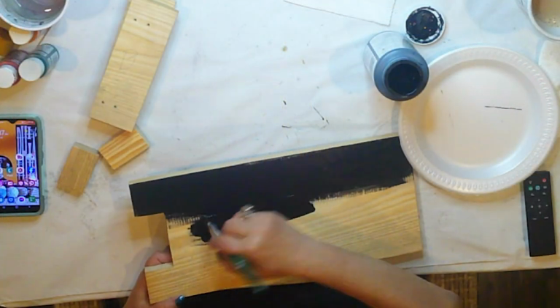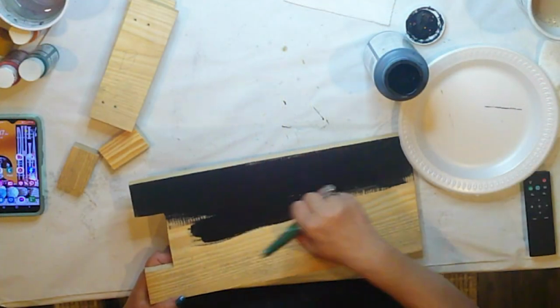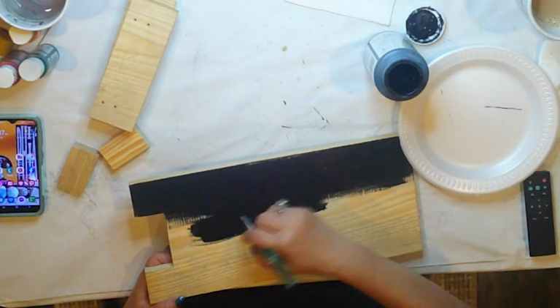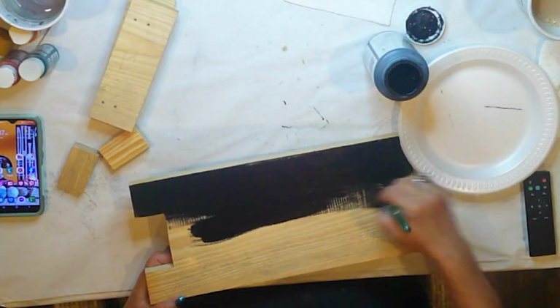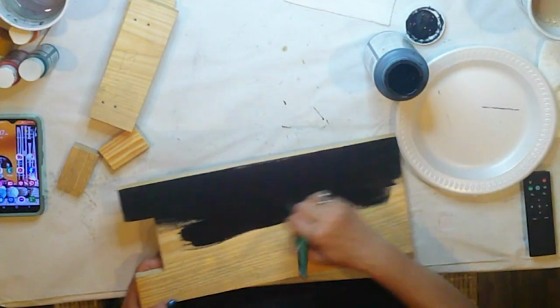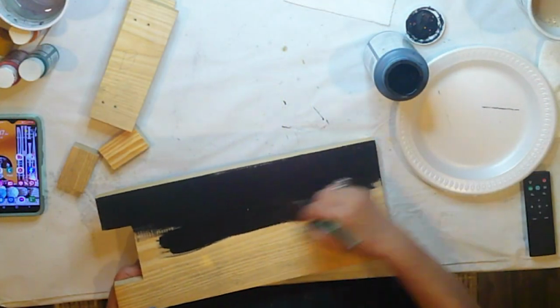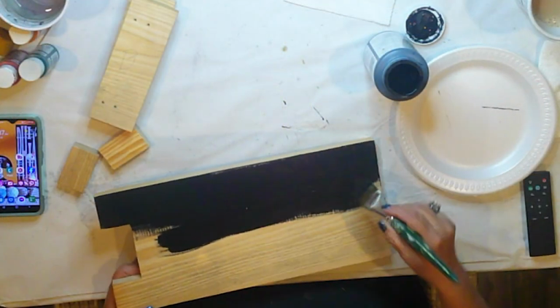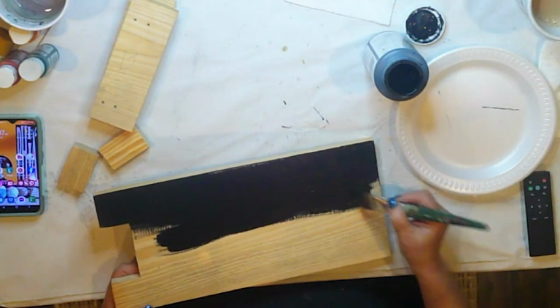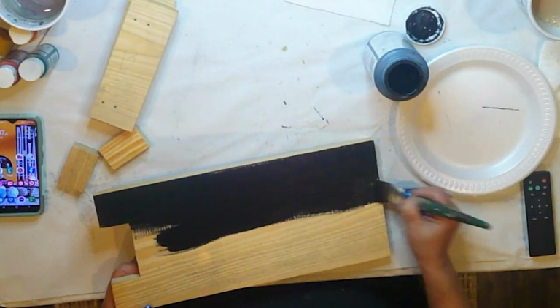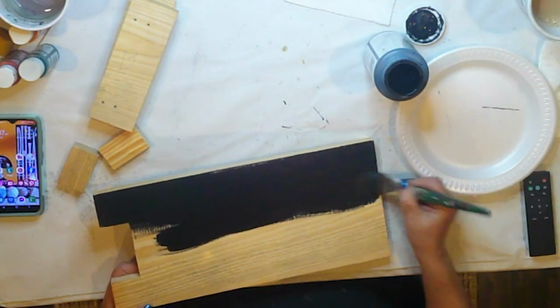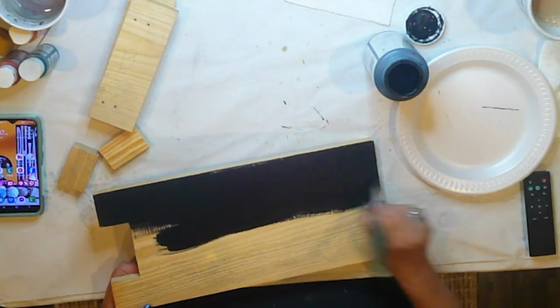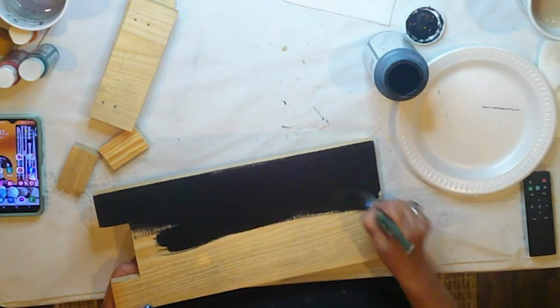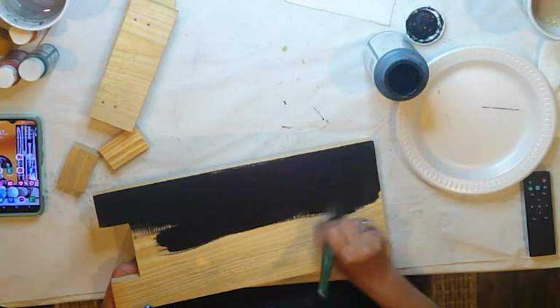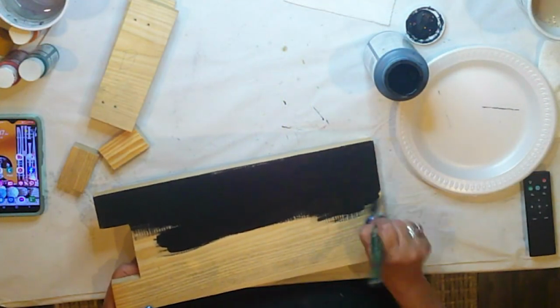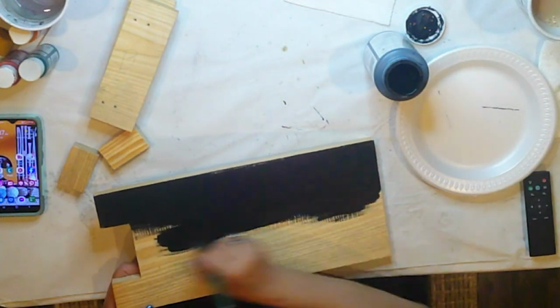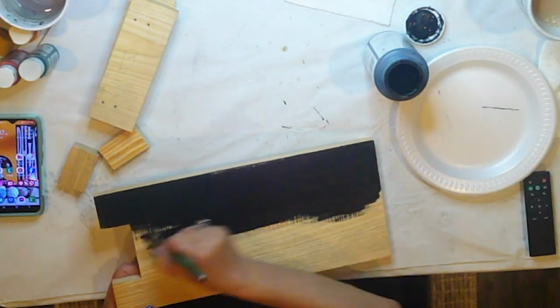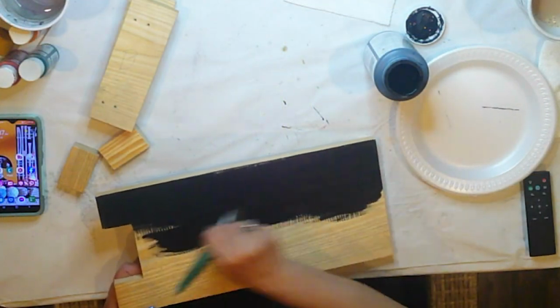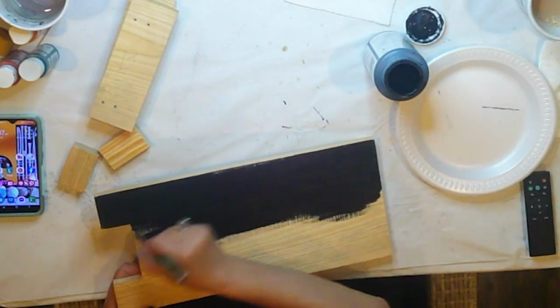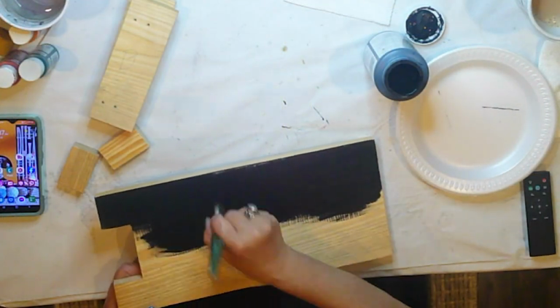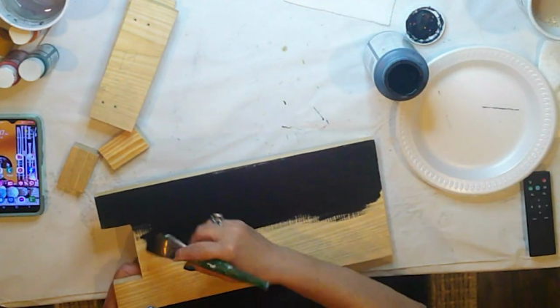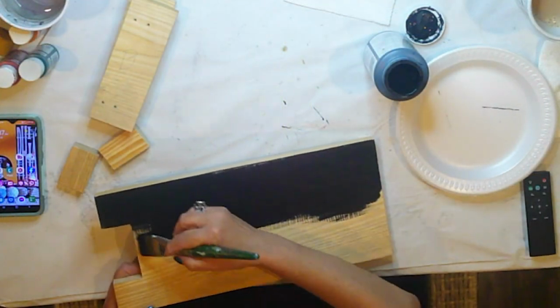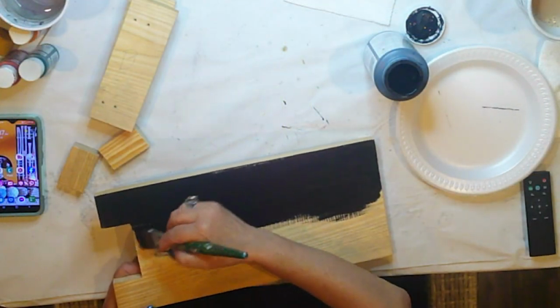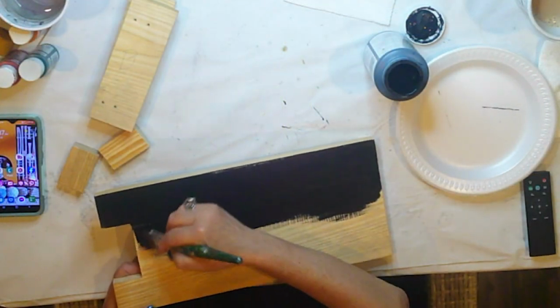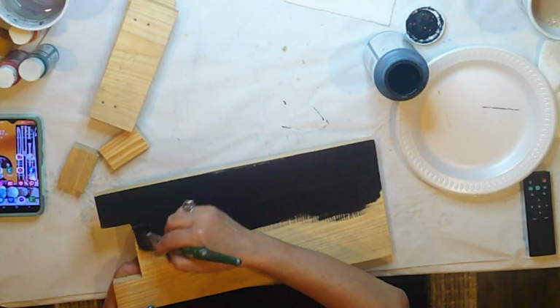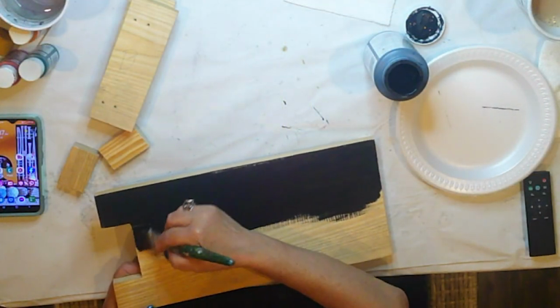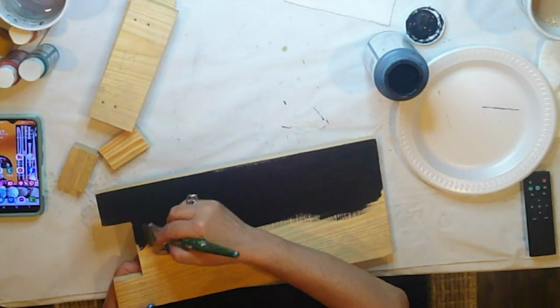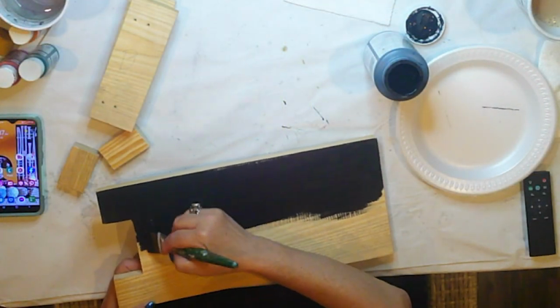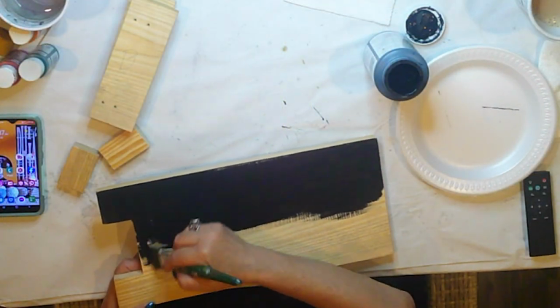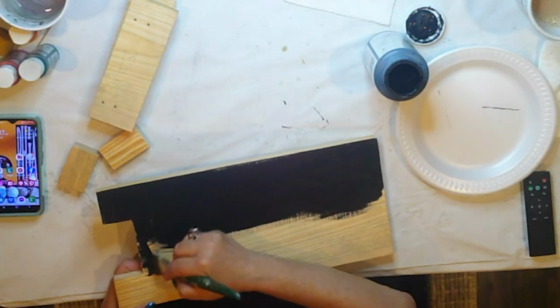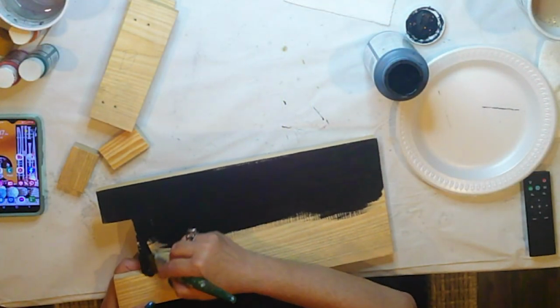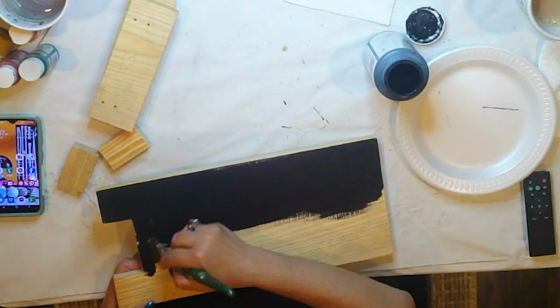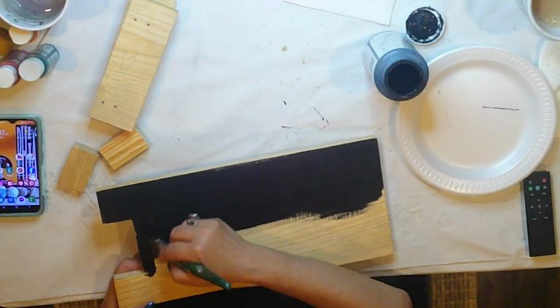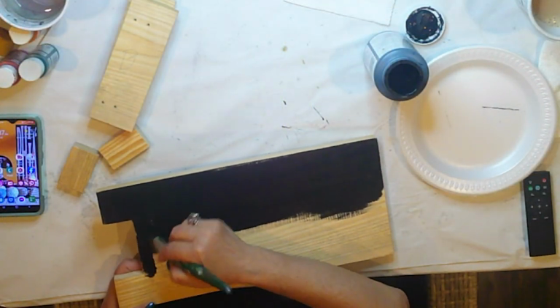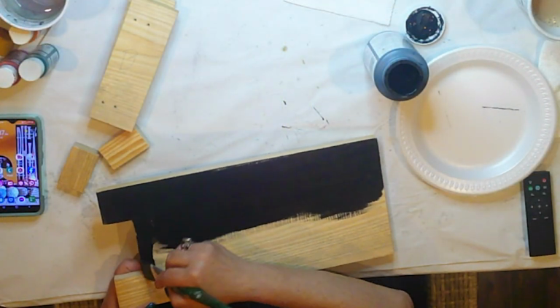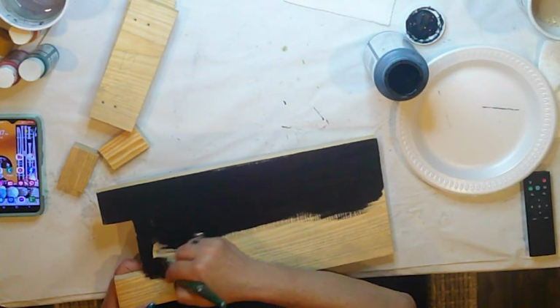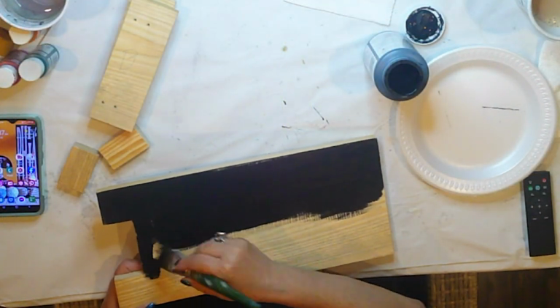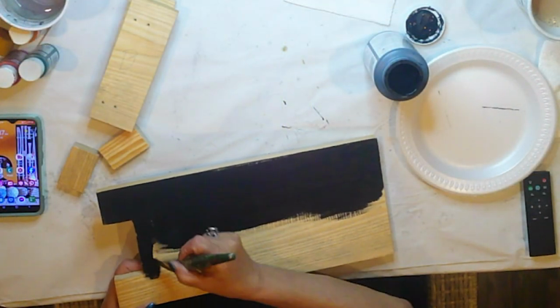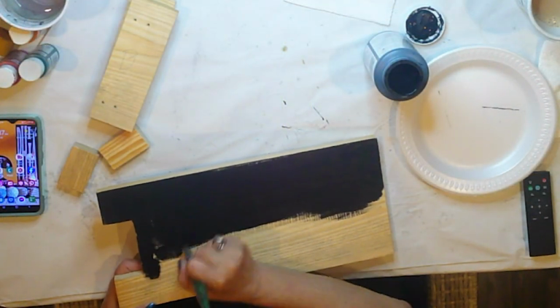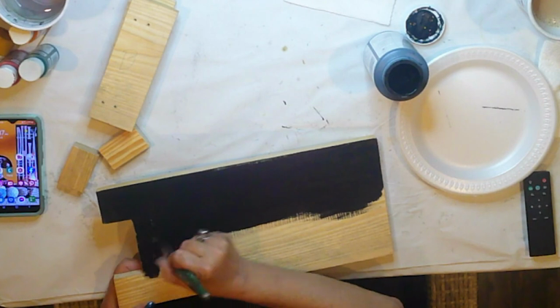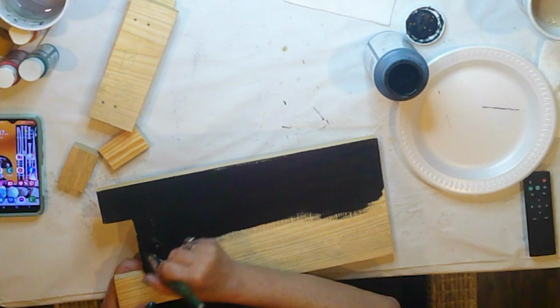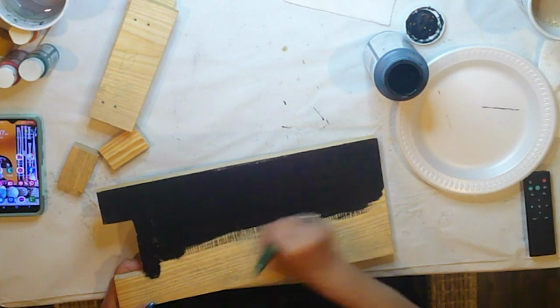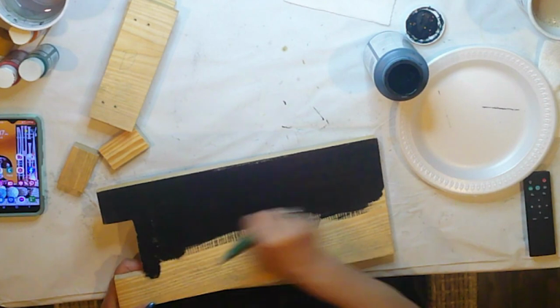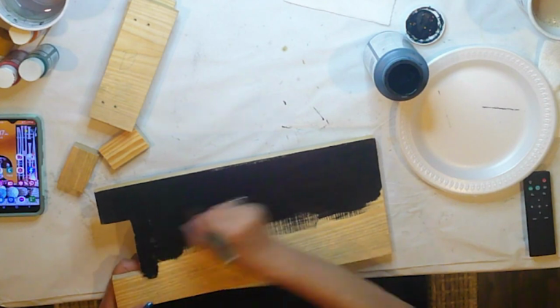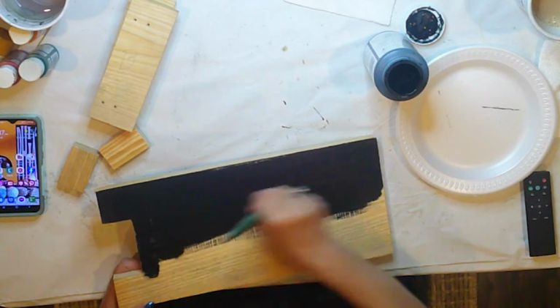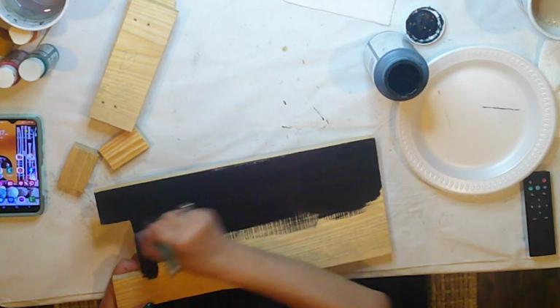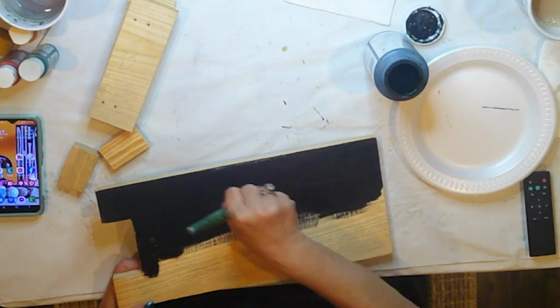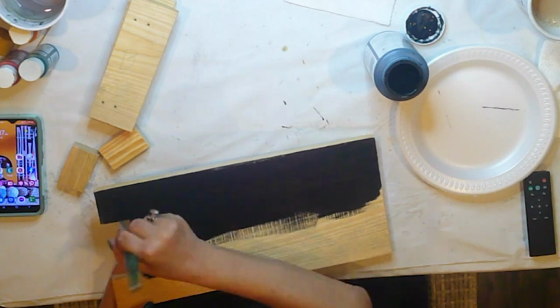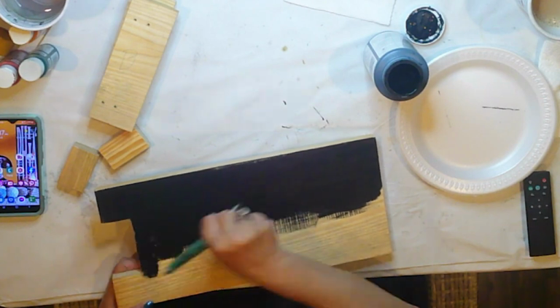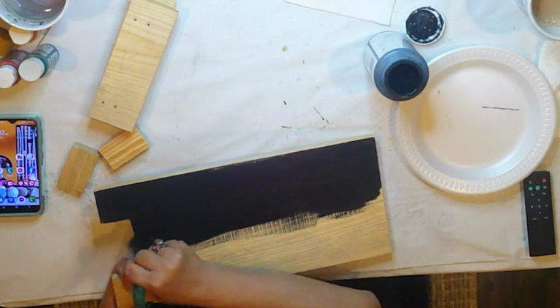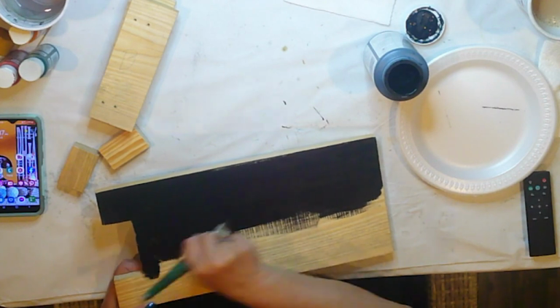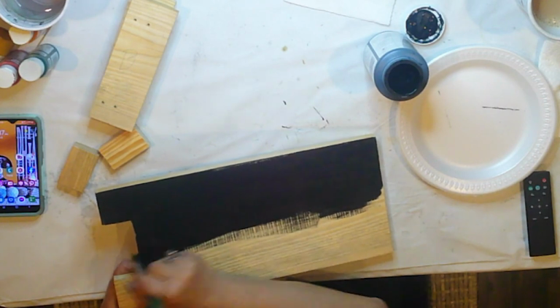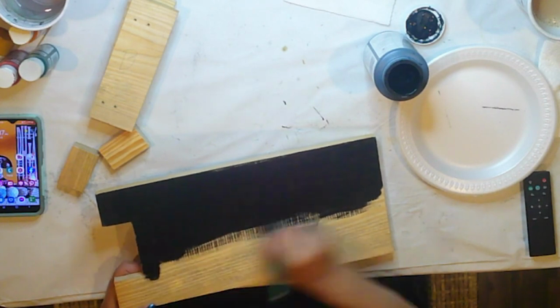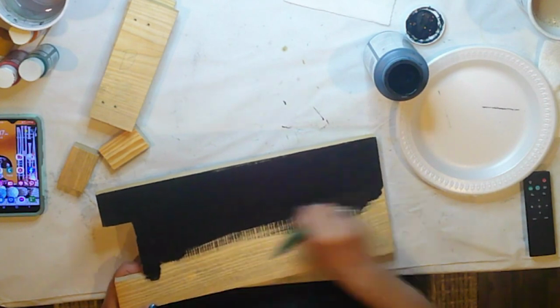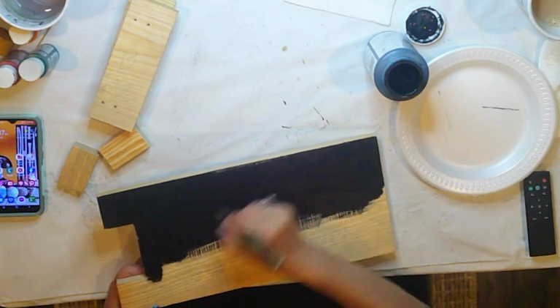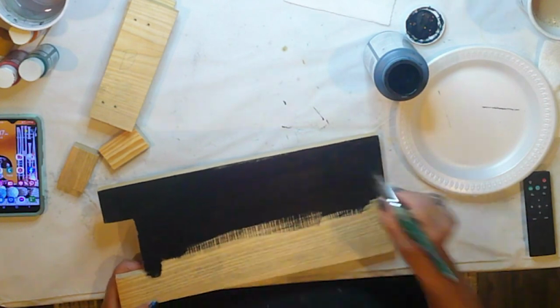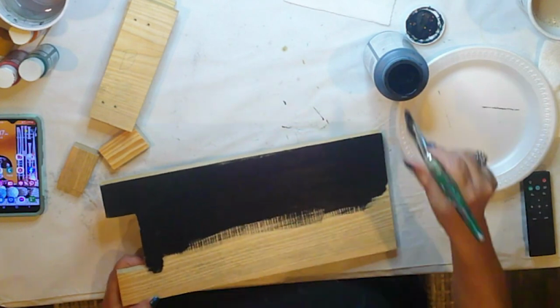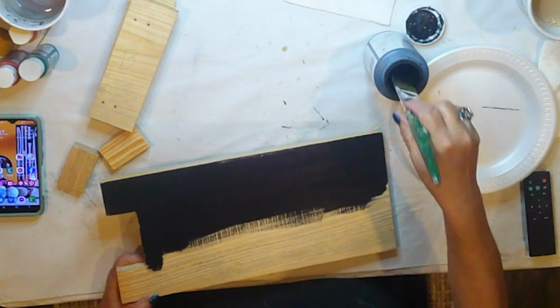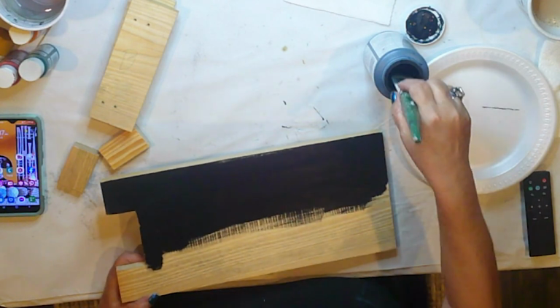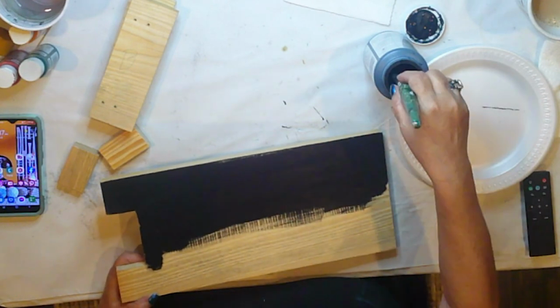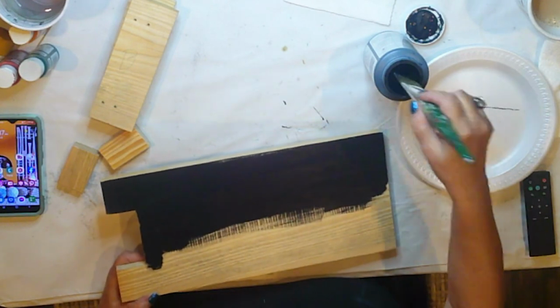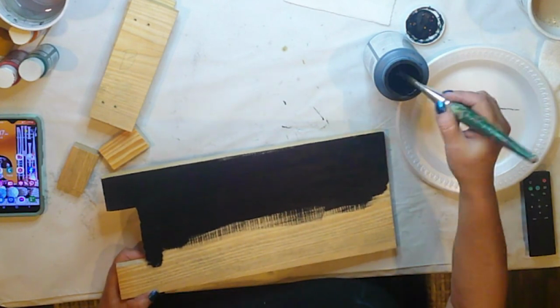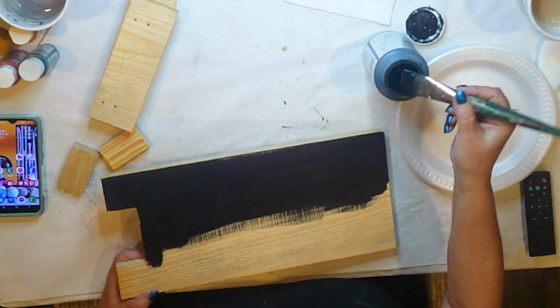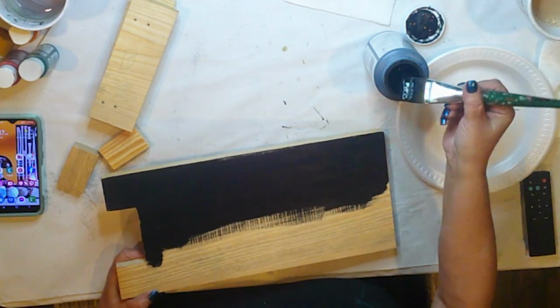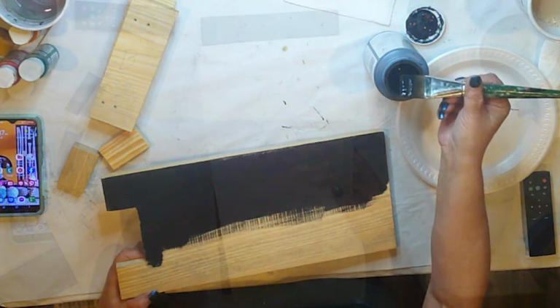We'll go ahead and paint all of our pieces black. I'm using Americana acrylic paint for this, and I'm going to give it two coats, front and back.